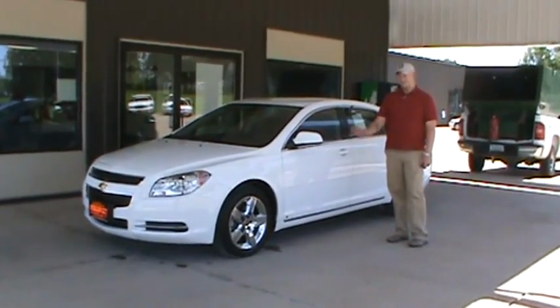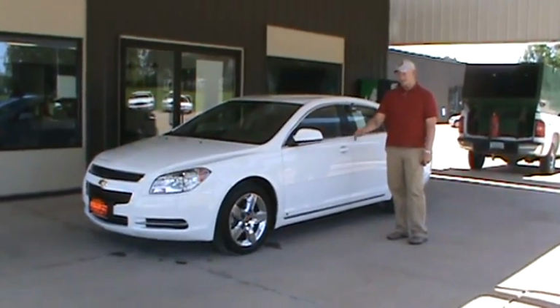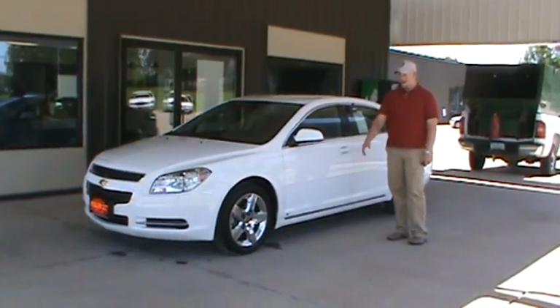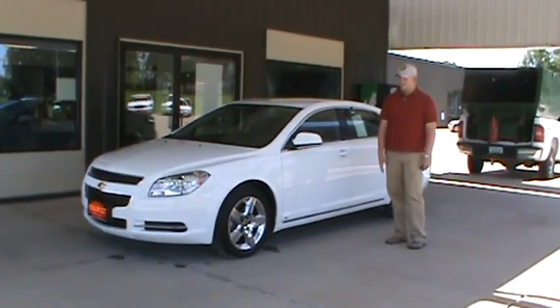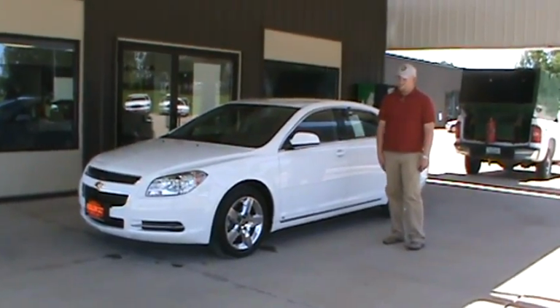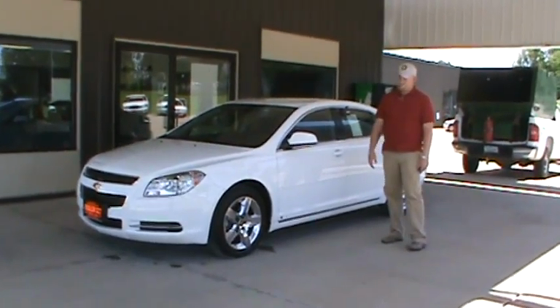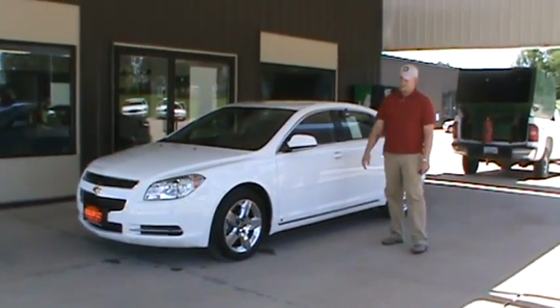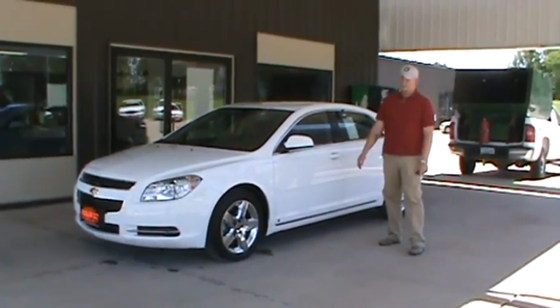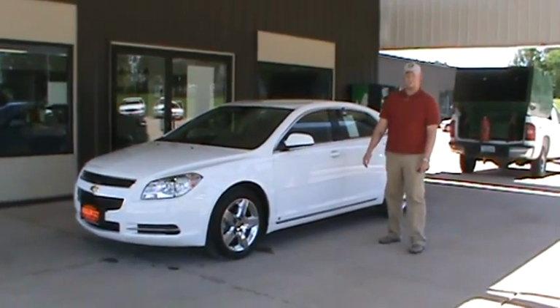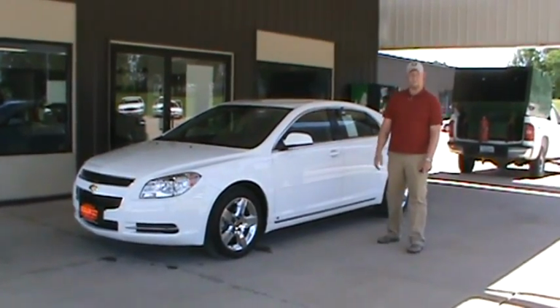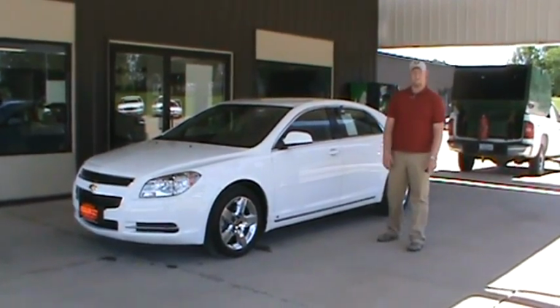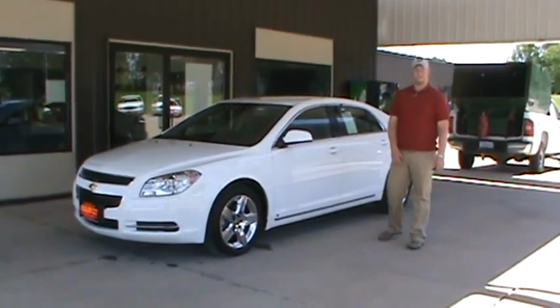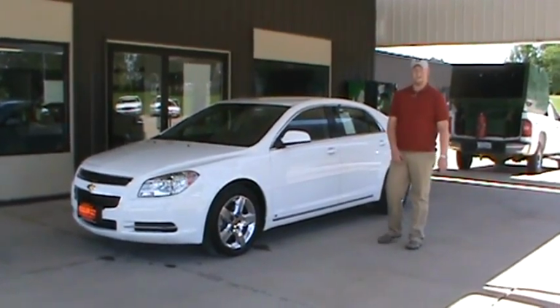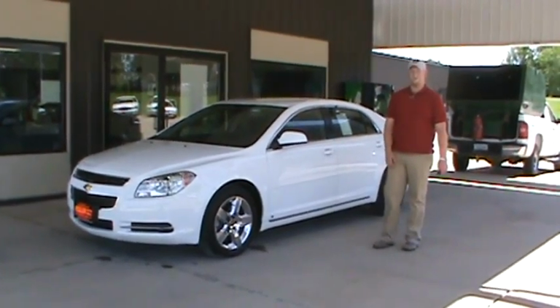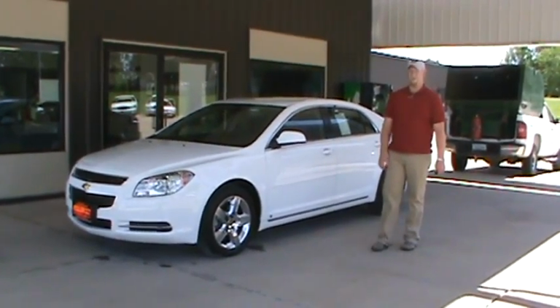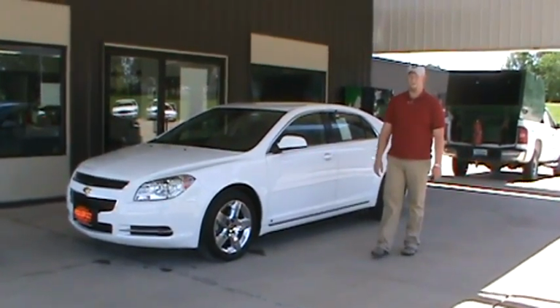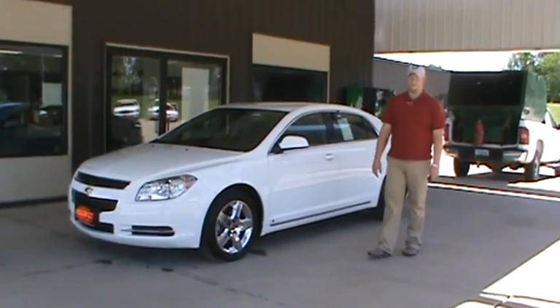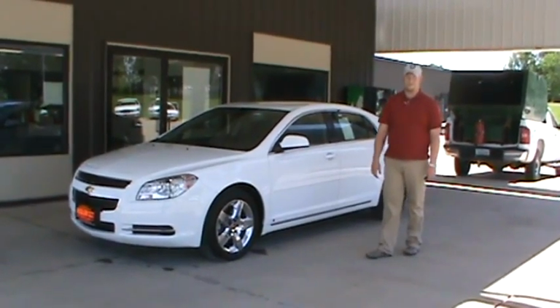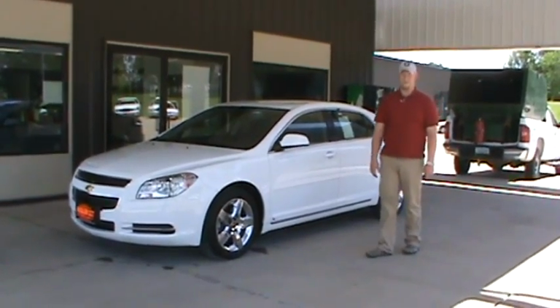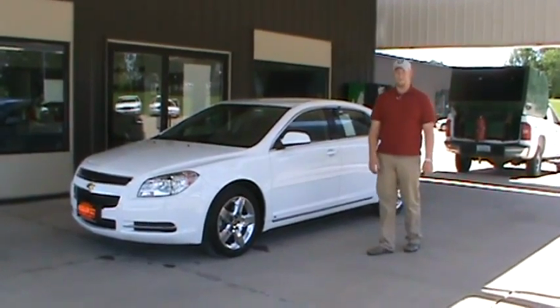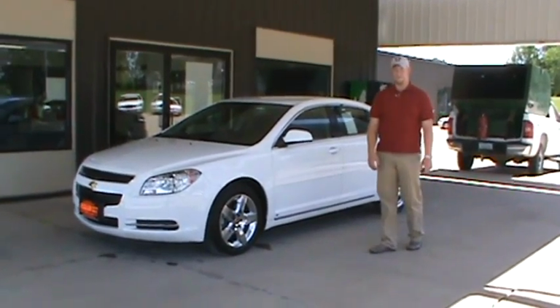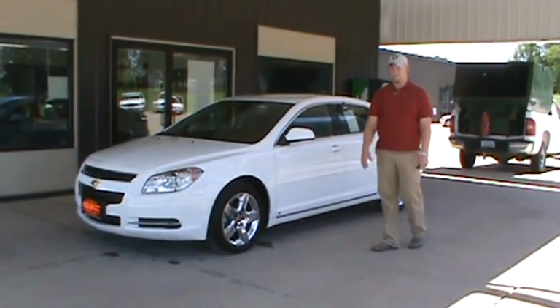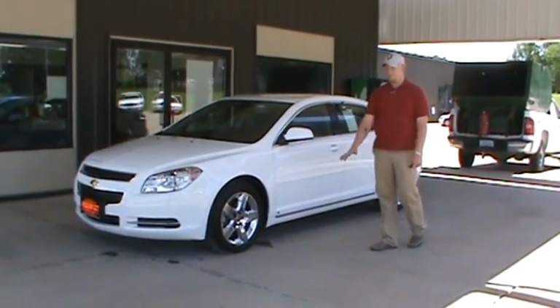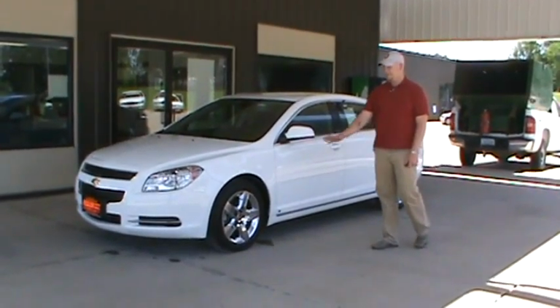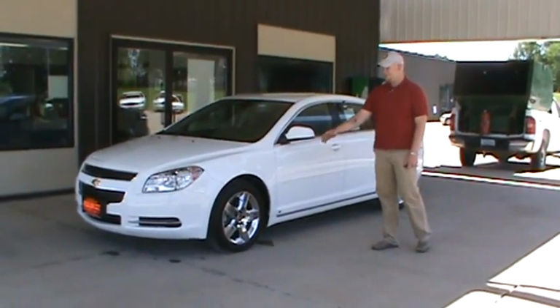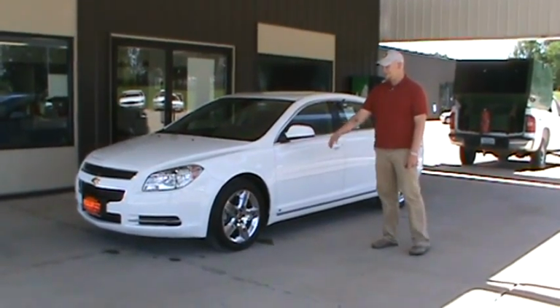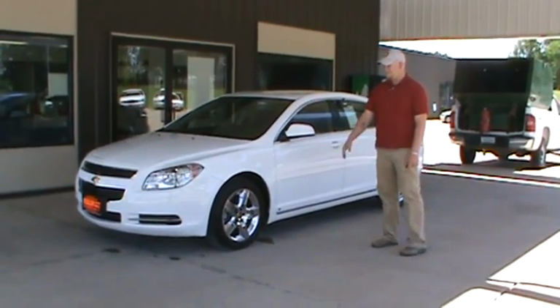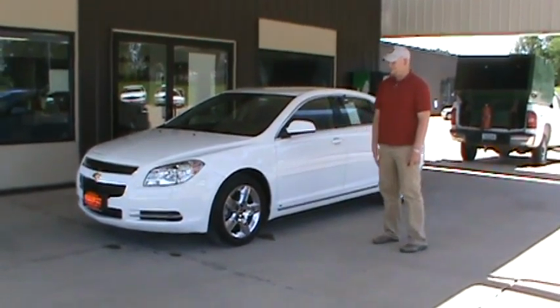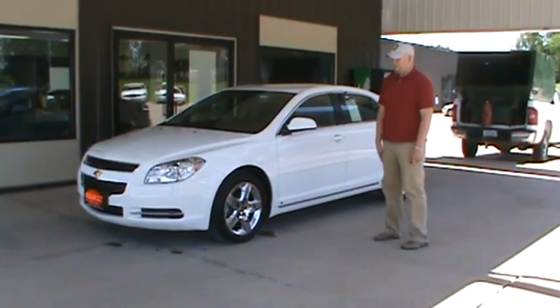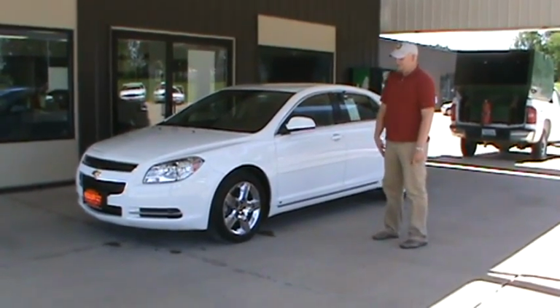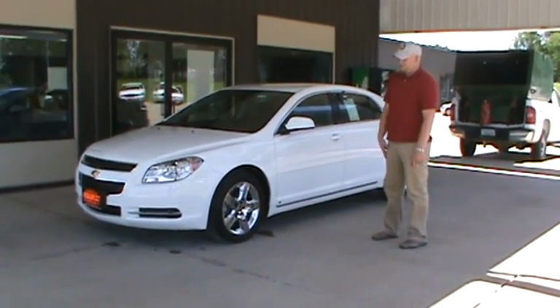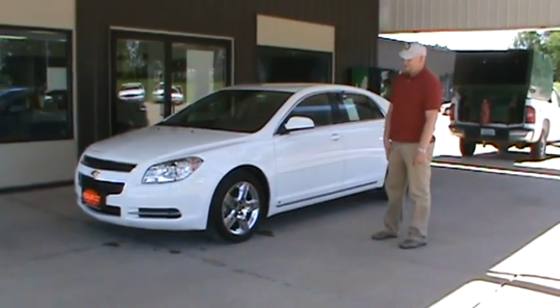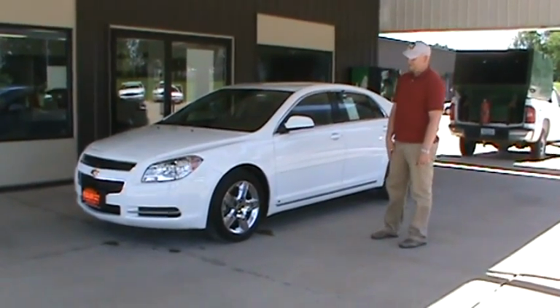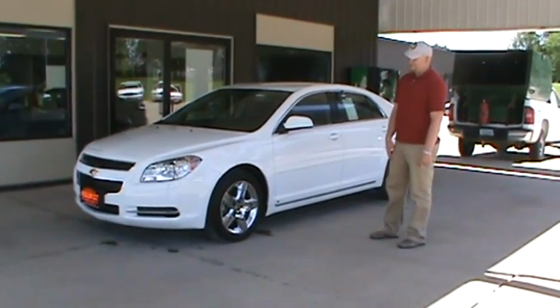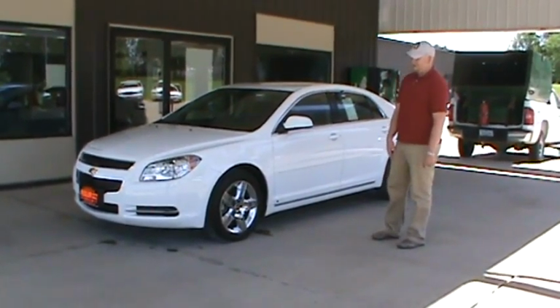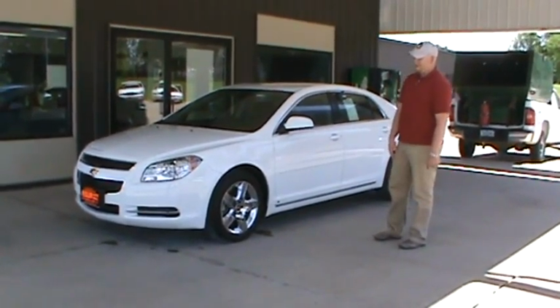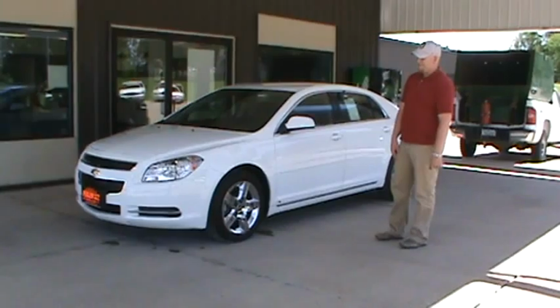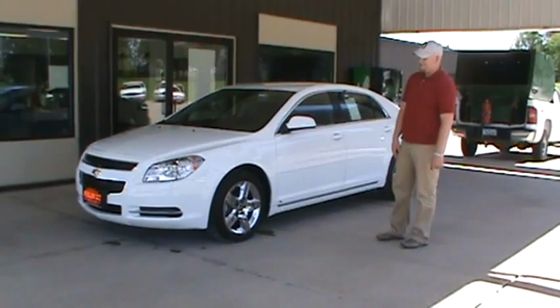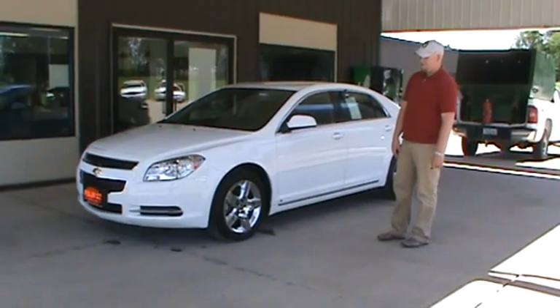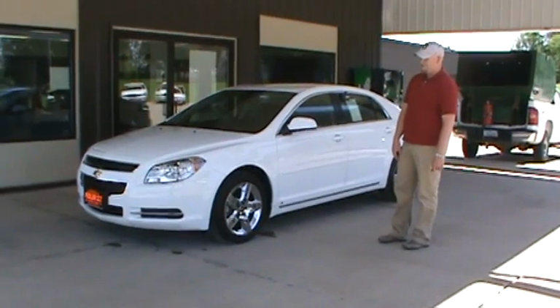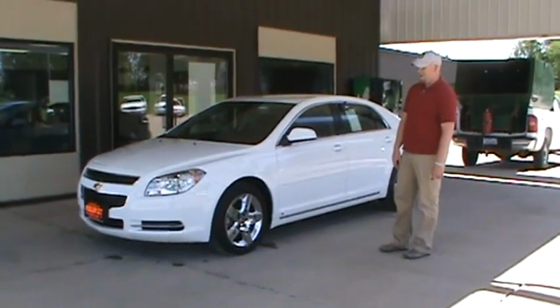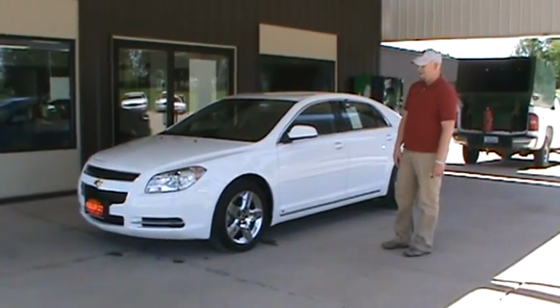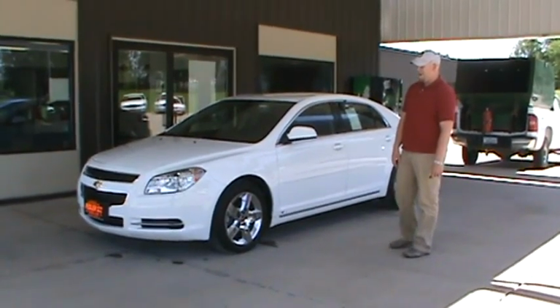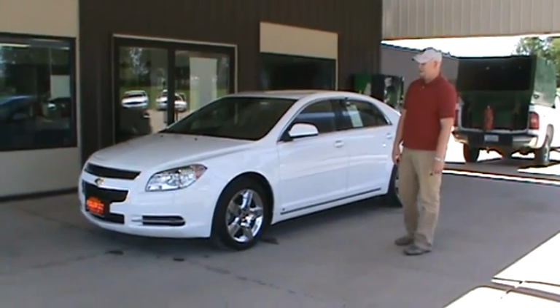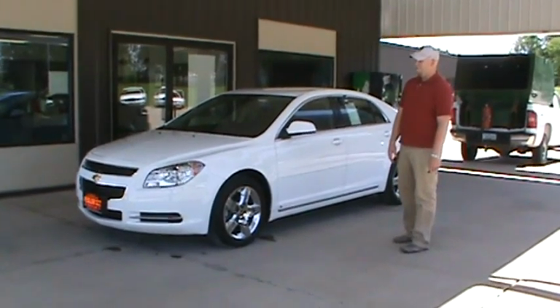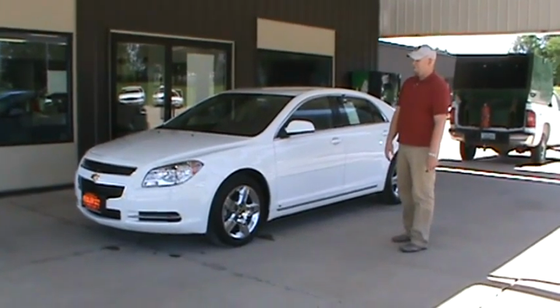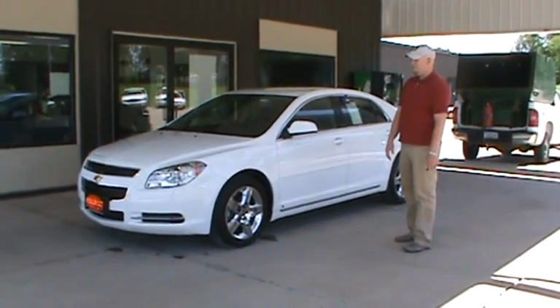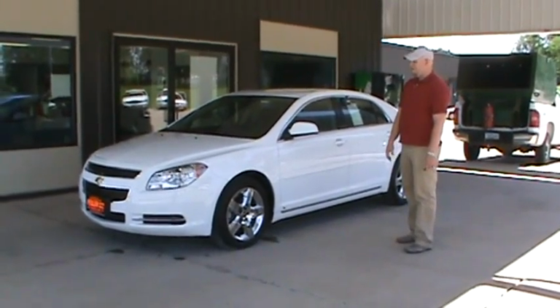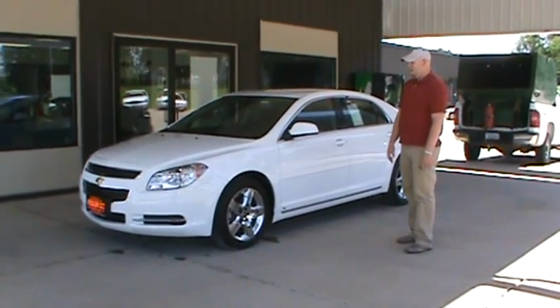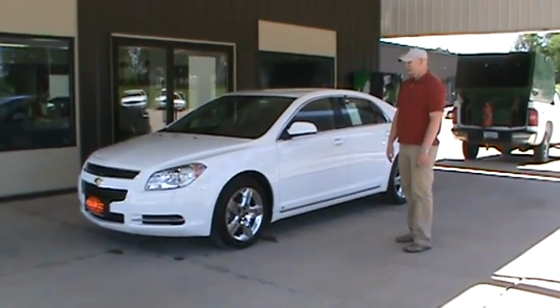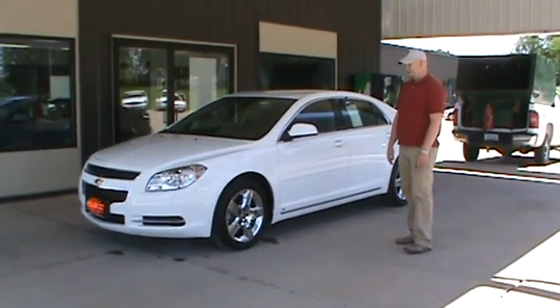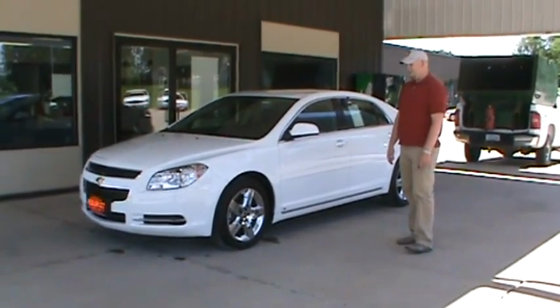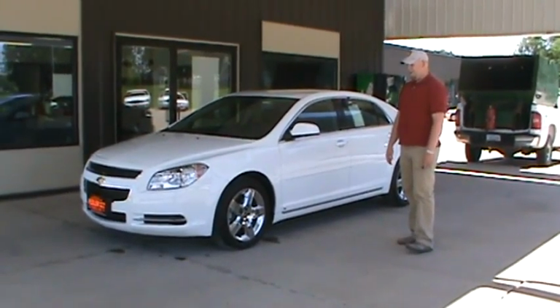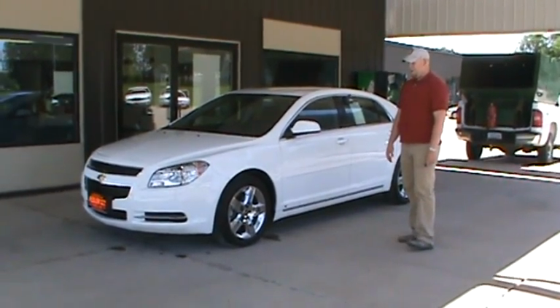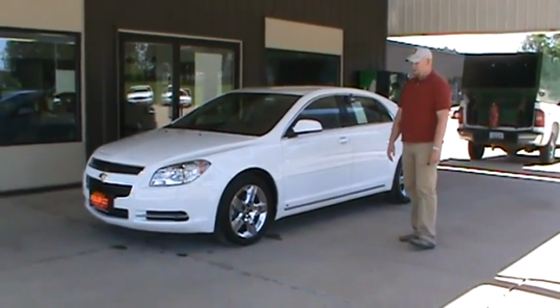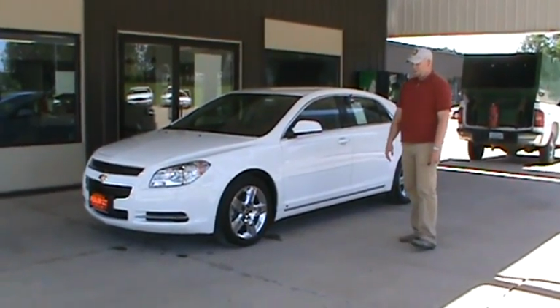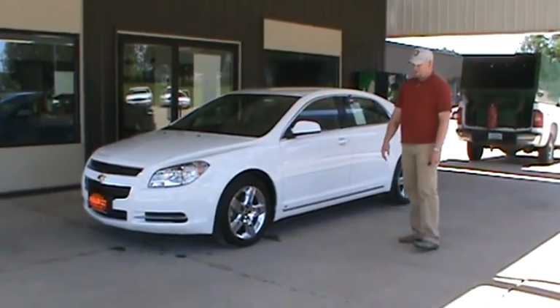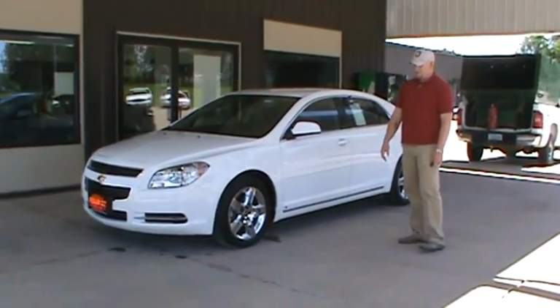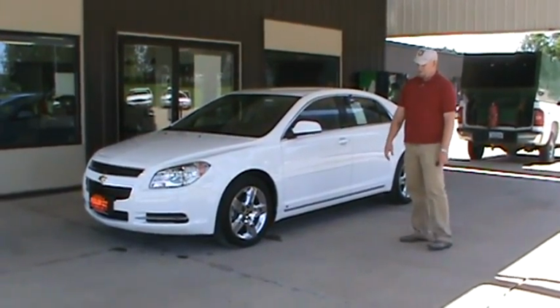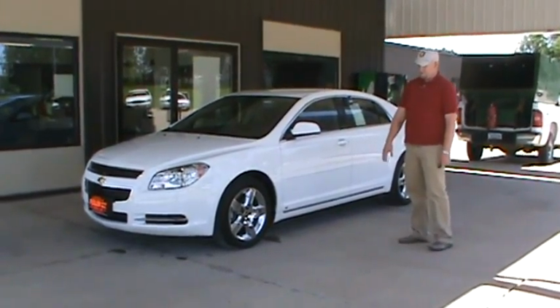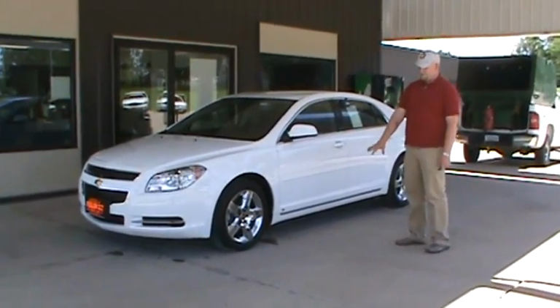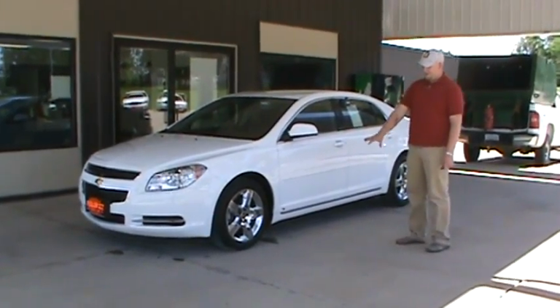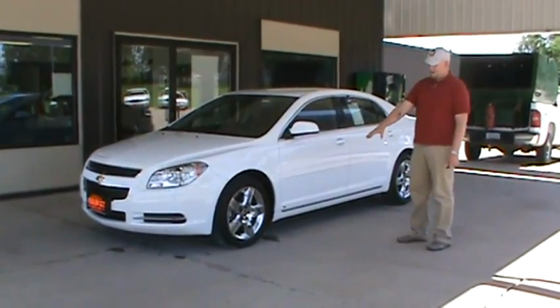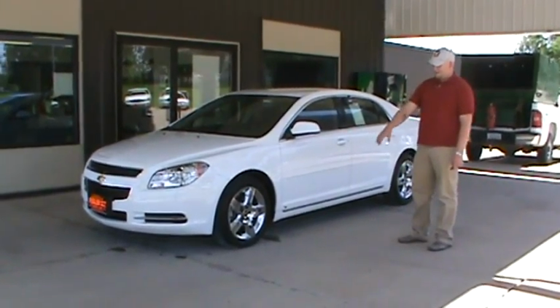Hi, it's Drew here at Fessler Automall in Fairfield. Today we're going to talk about this 2009 Chevrolet Malibu LT with the LT1 package.